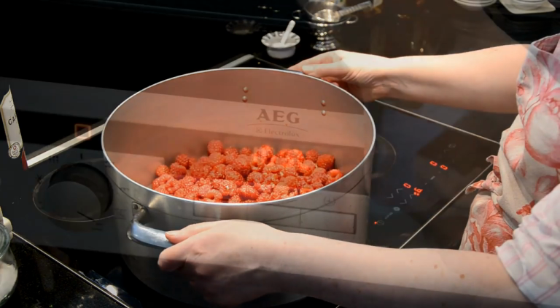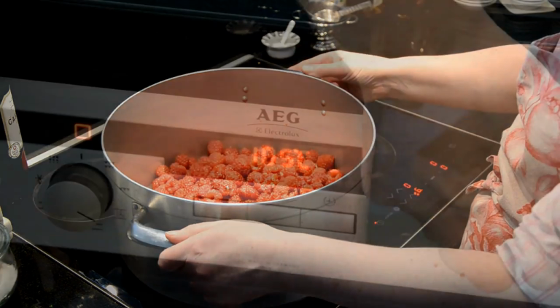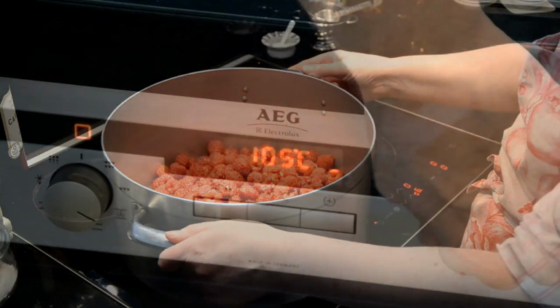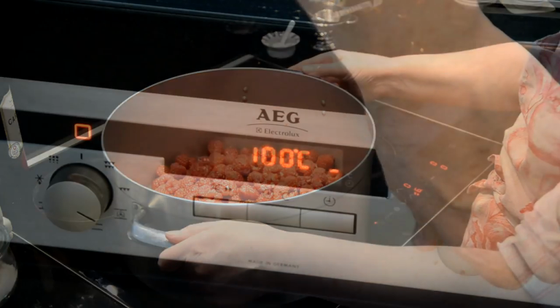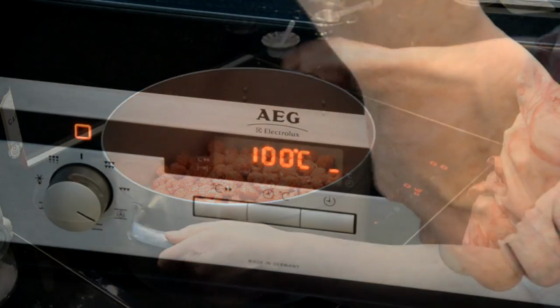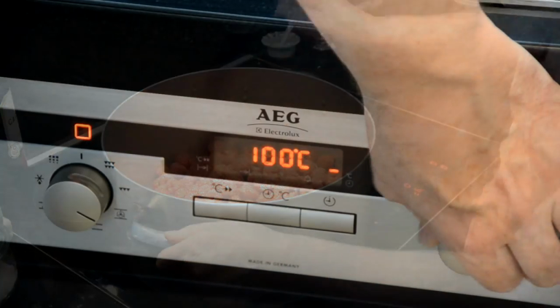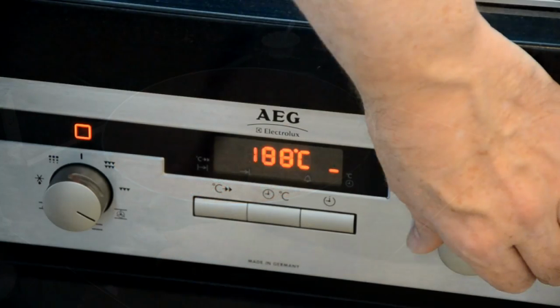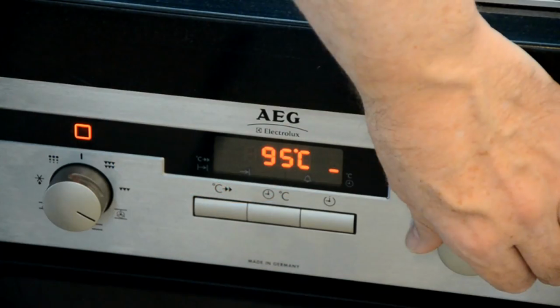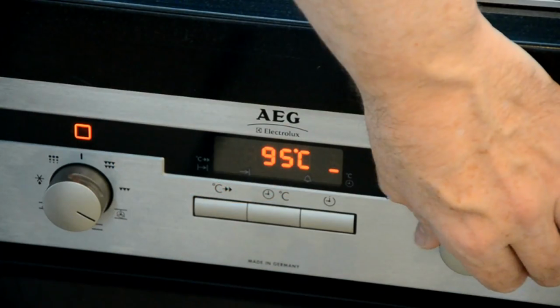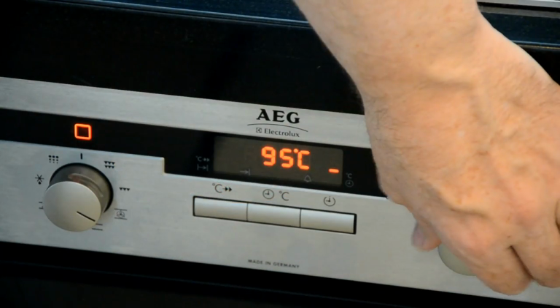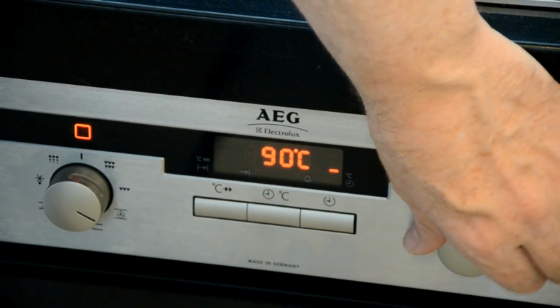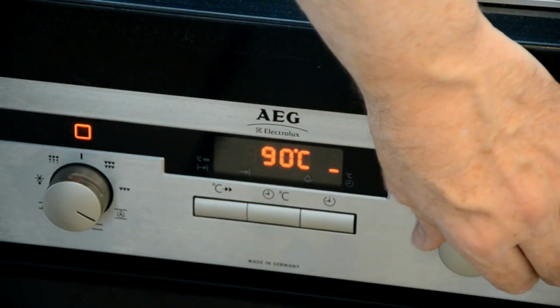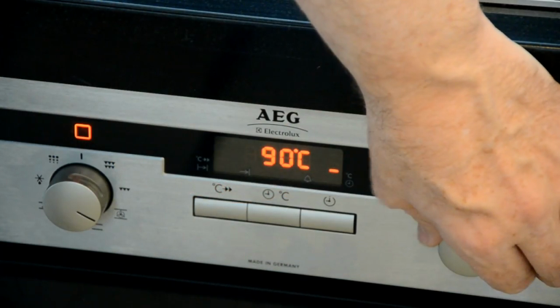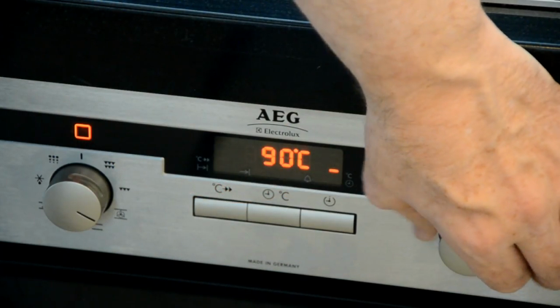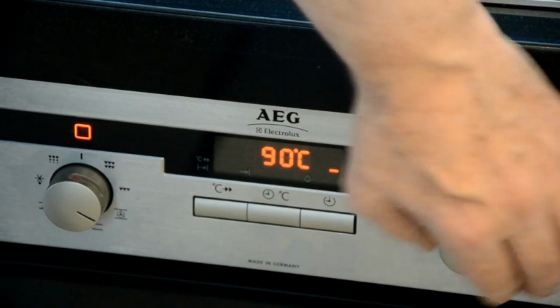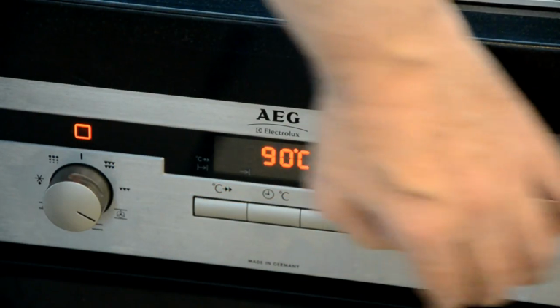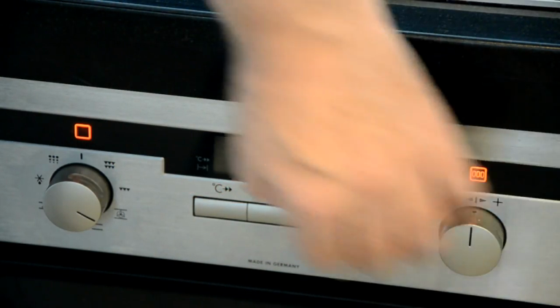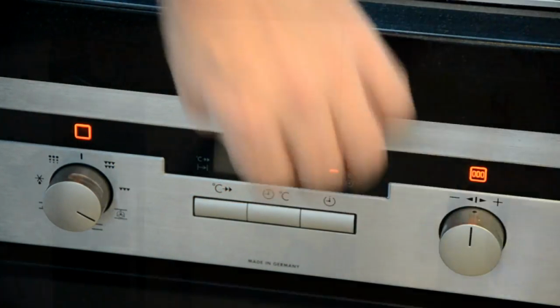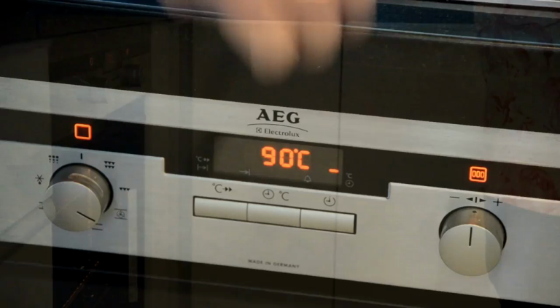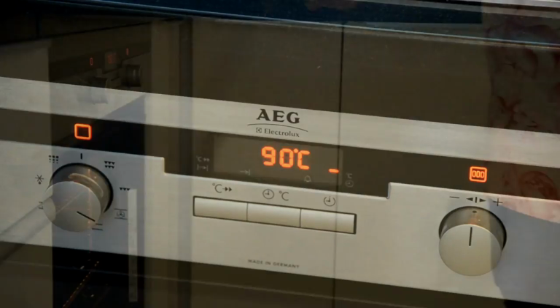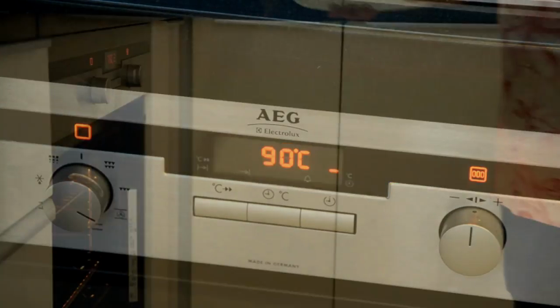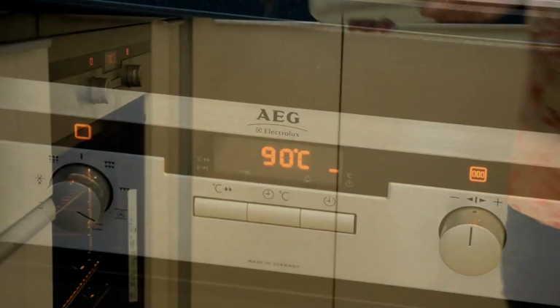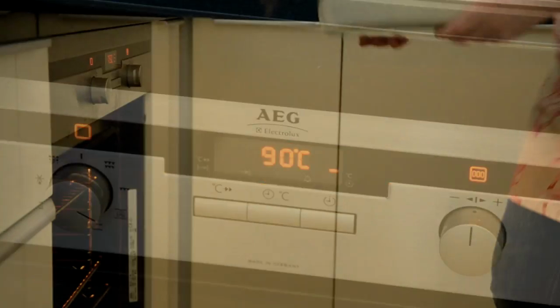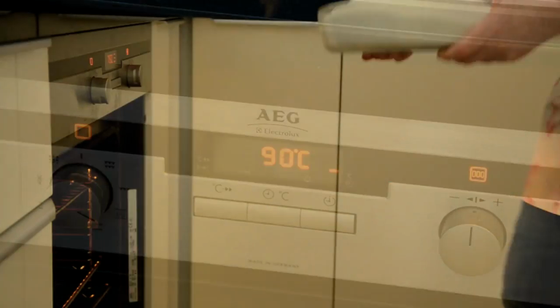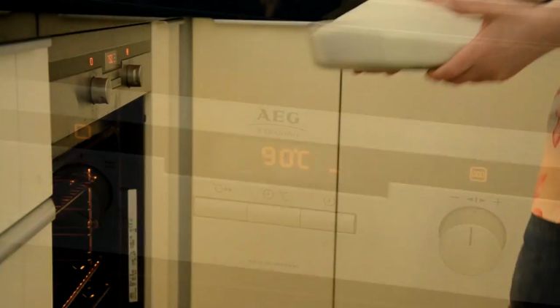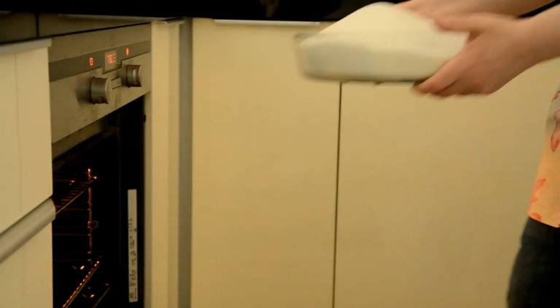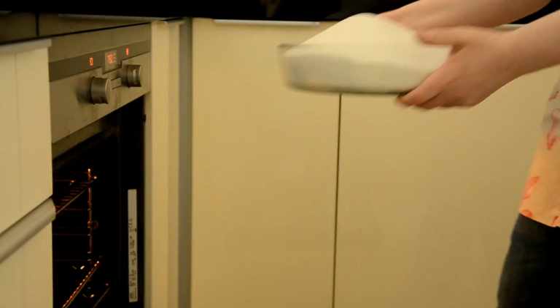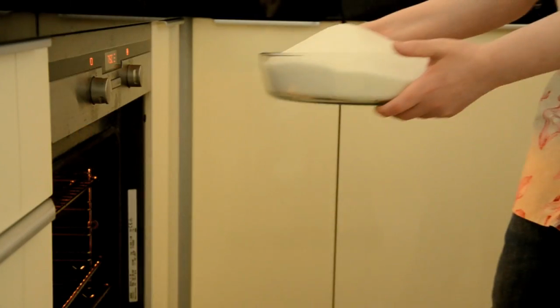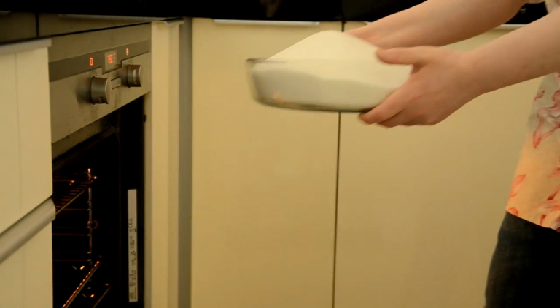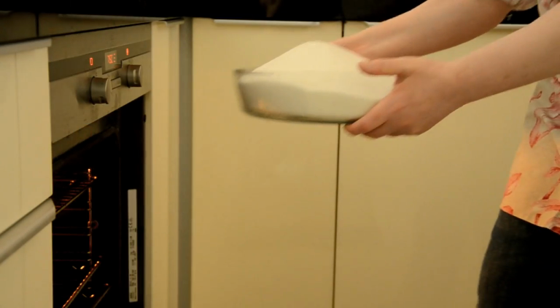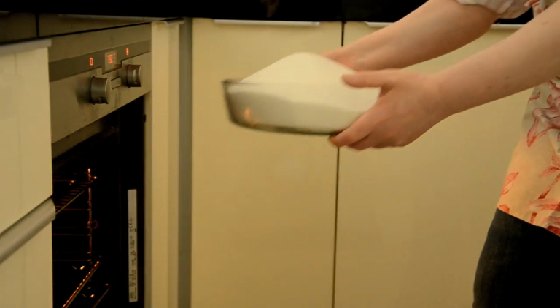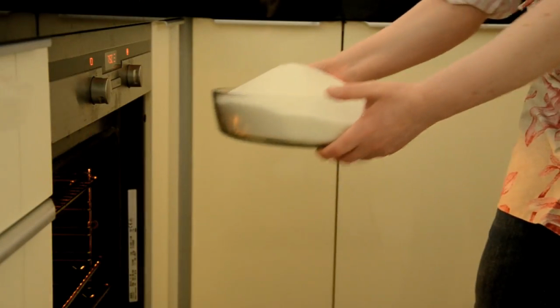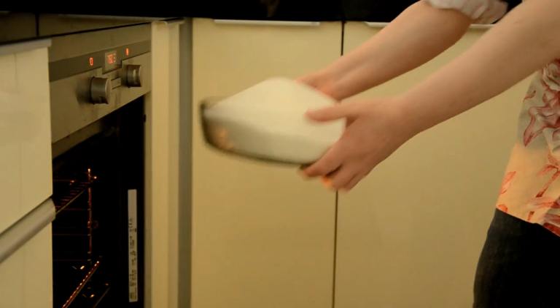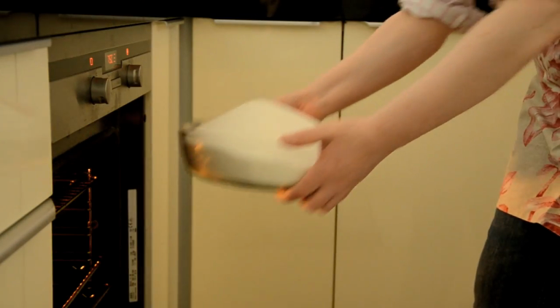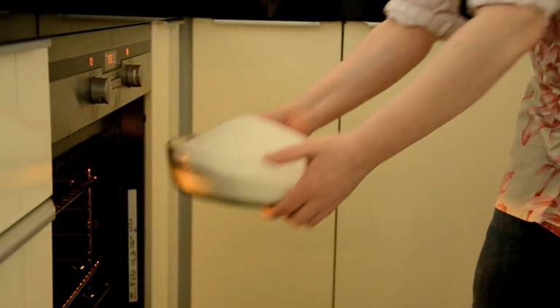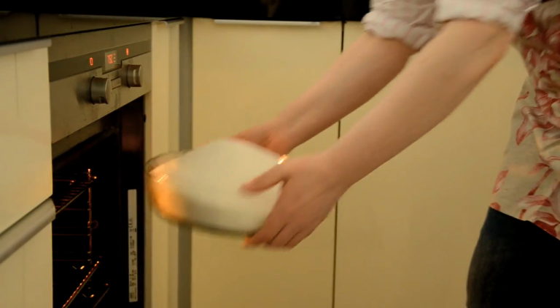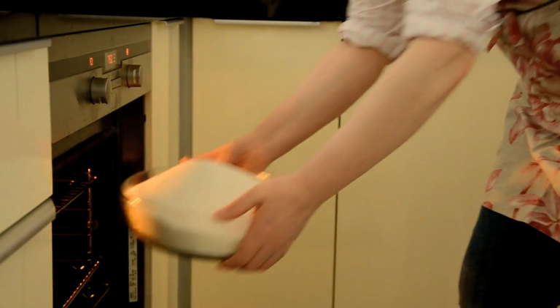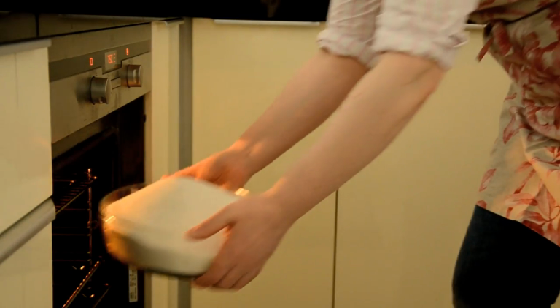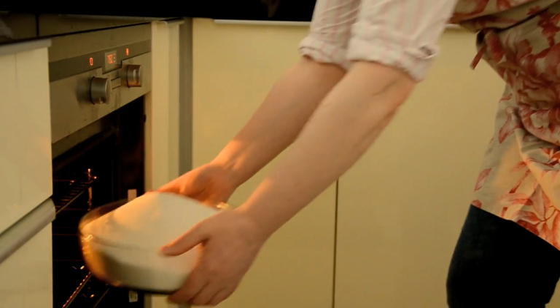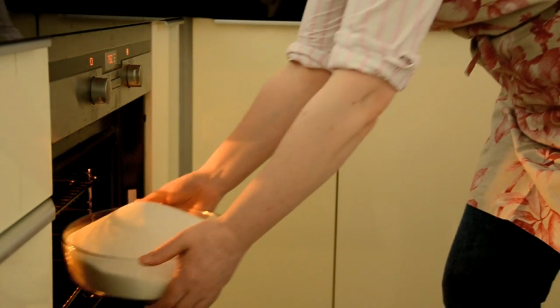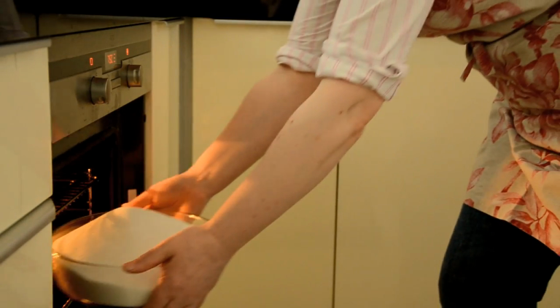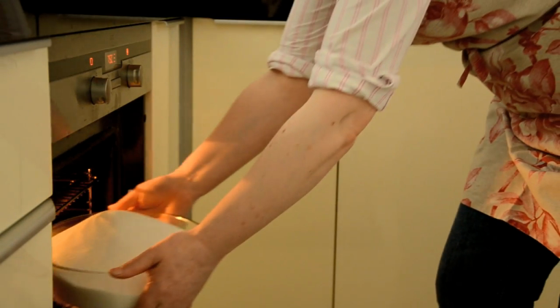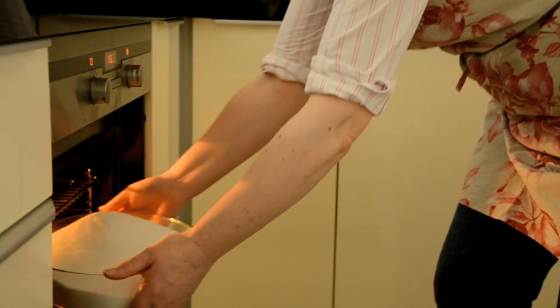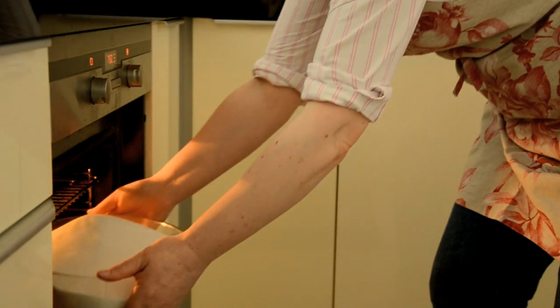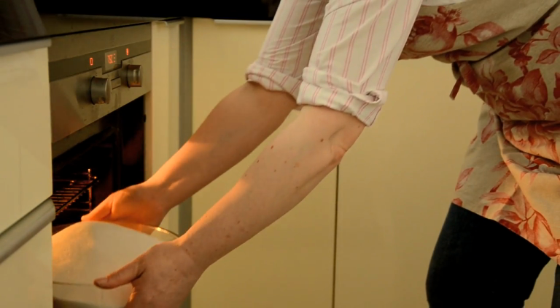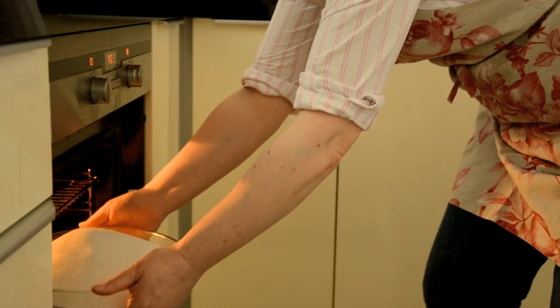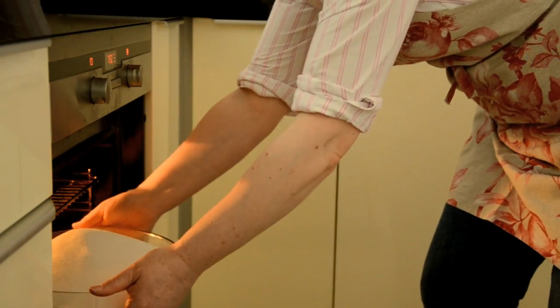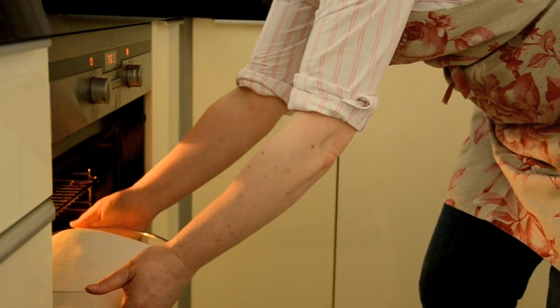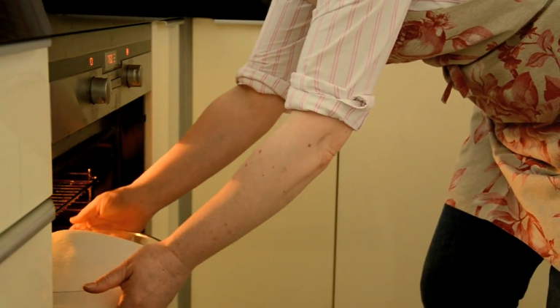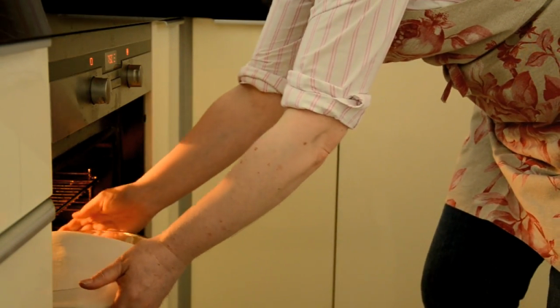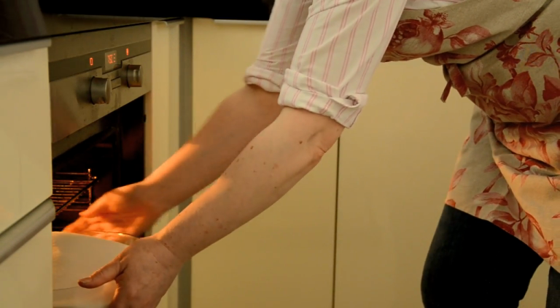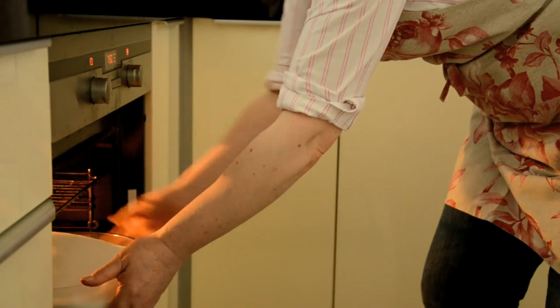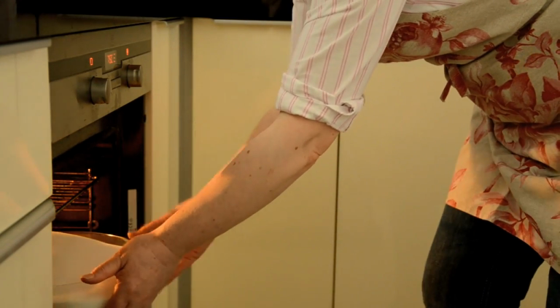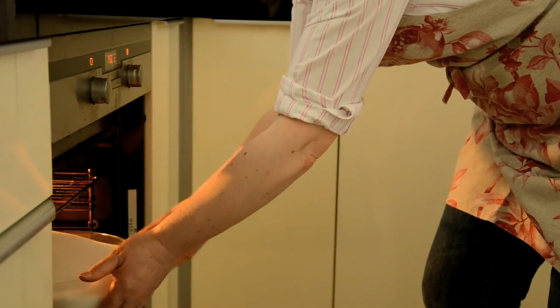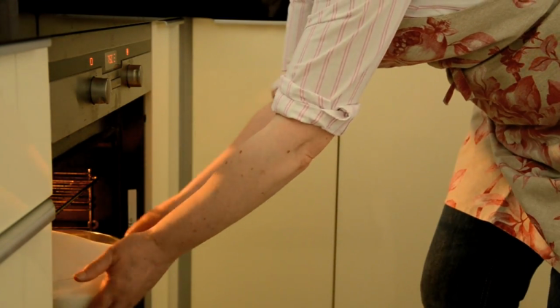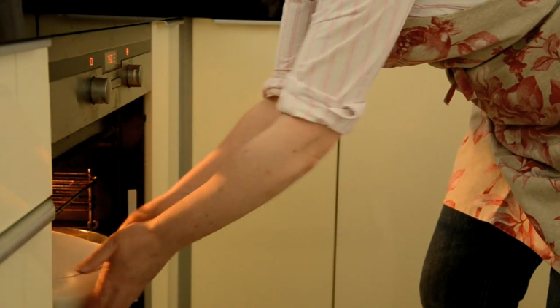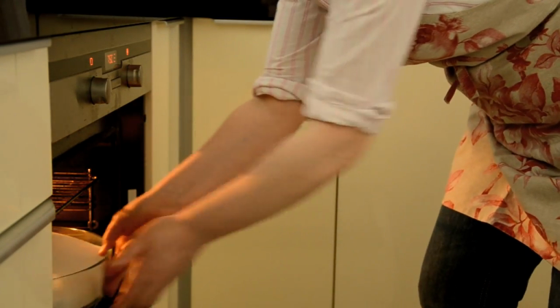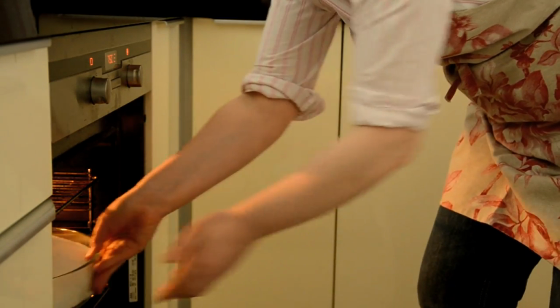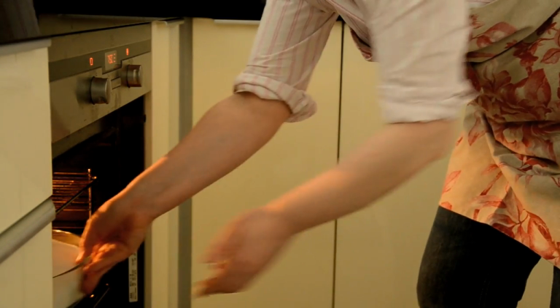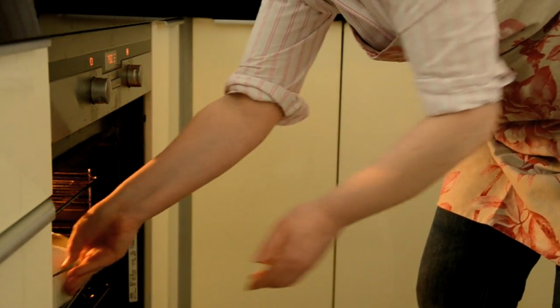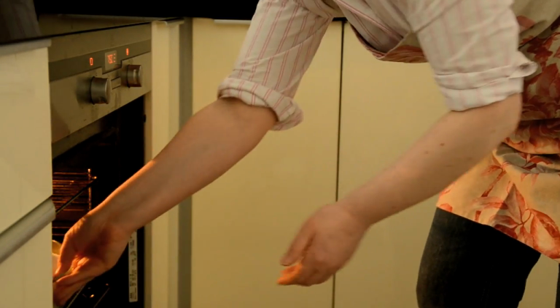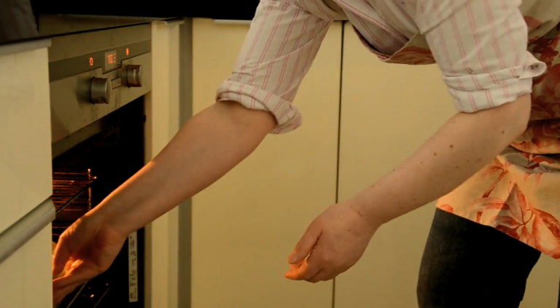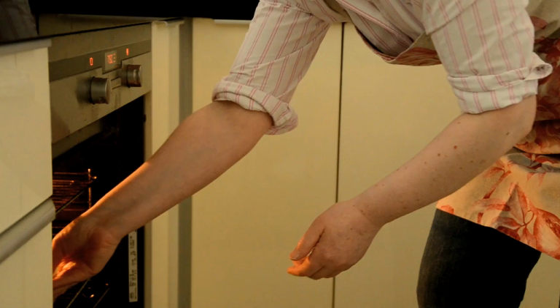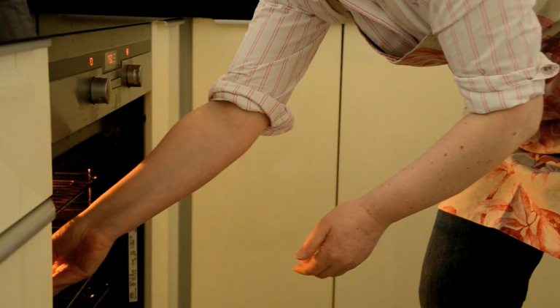While the fruit is cooking, turn on the oven so you can warm up the sugar. This helps the sugar dissolve more quickly in the cooked fruit.